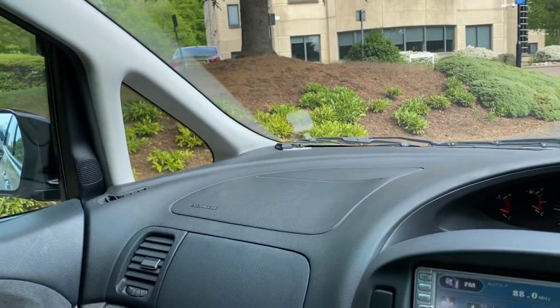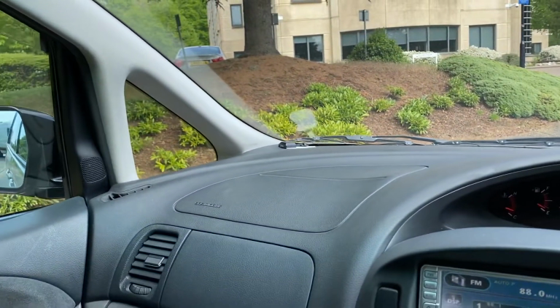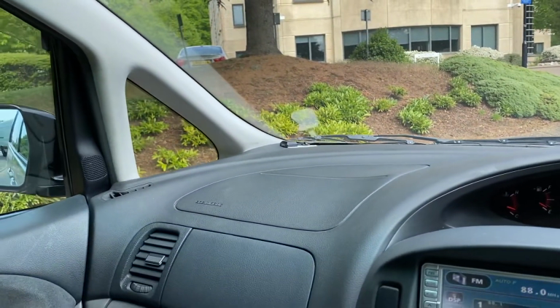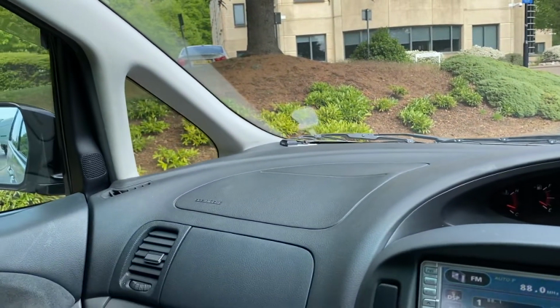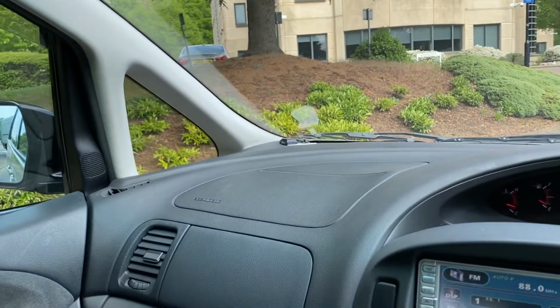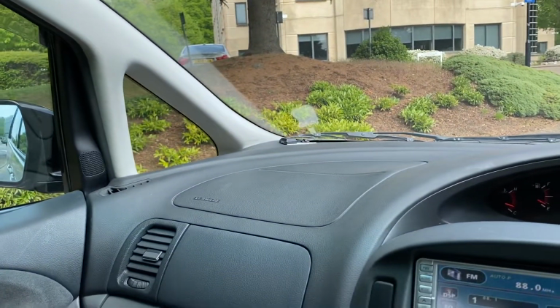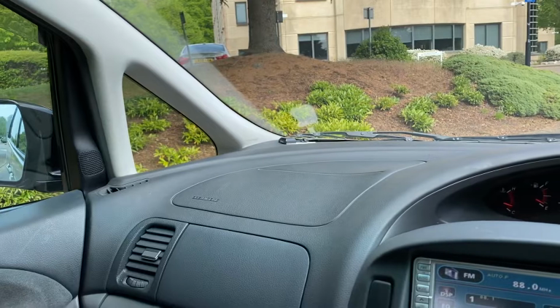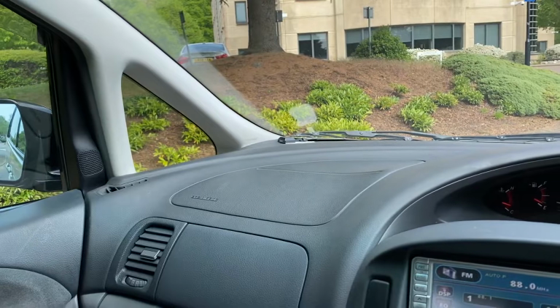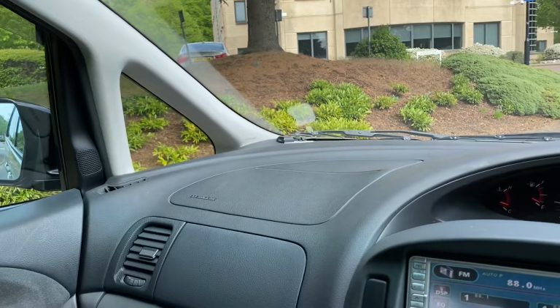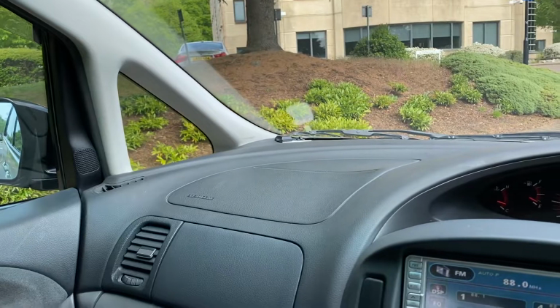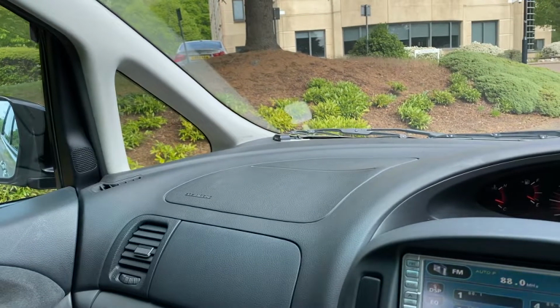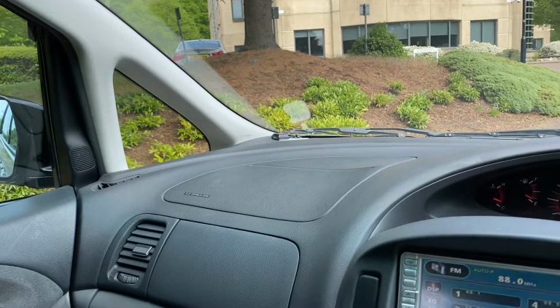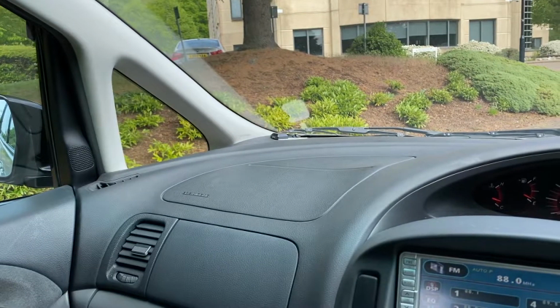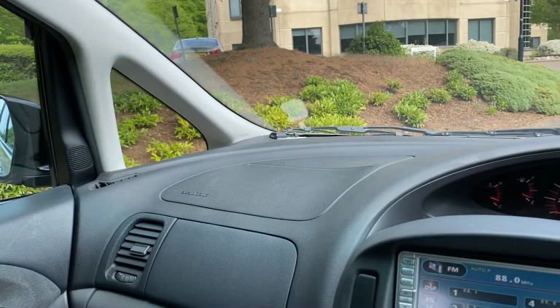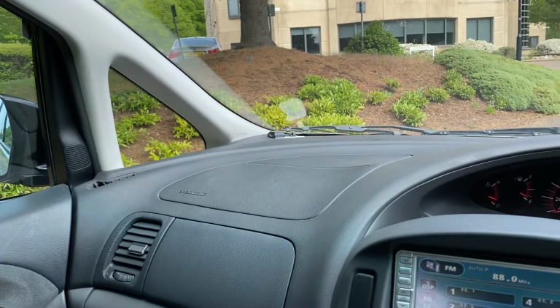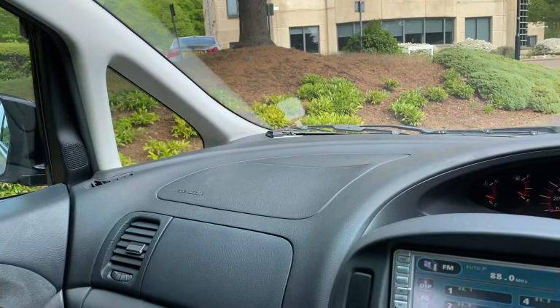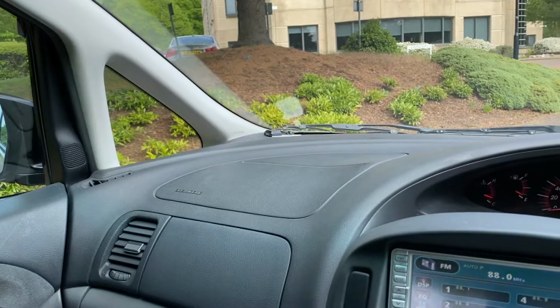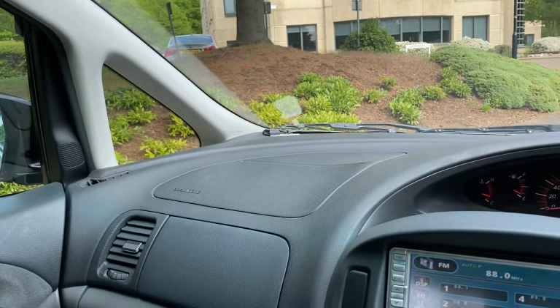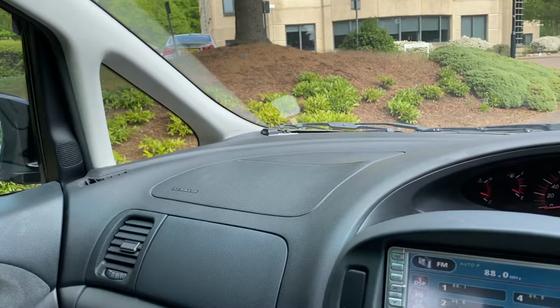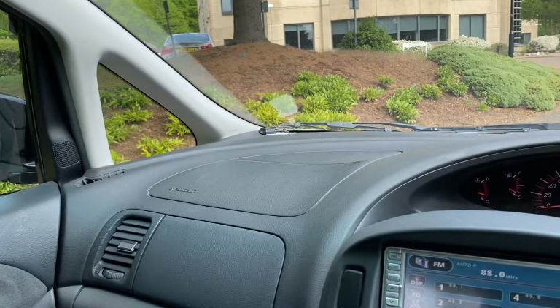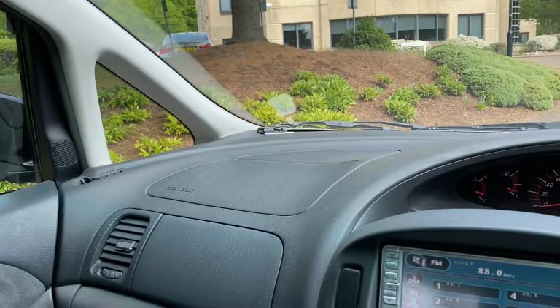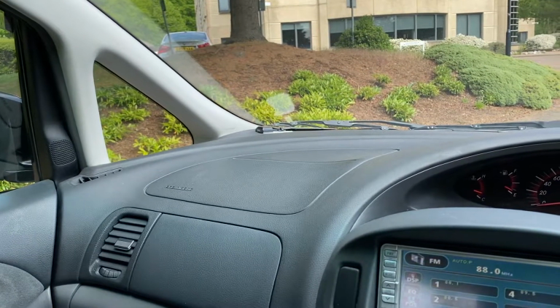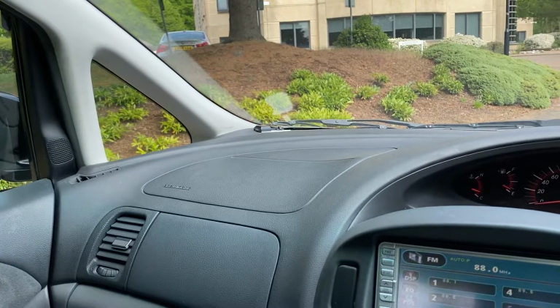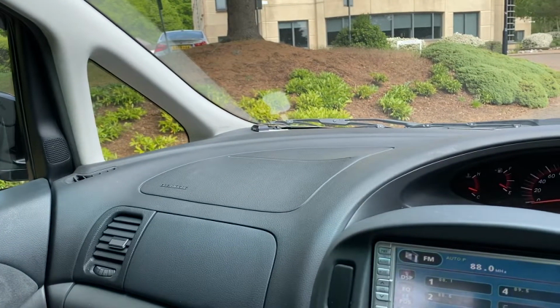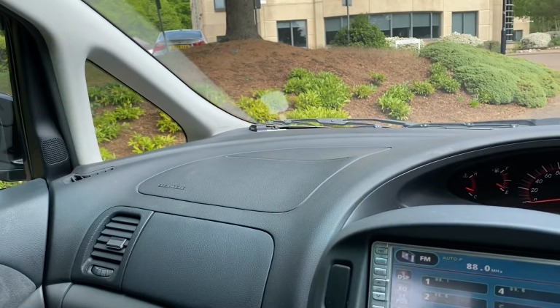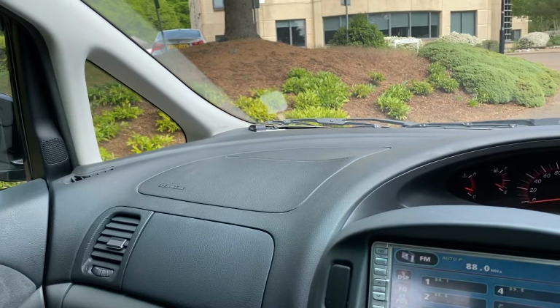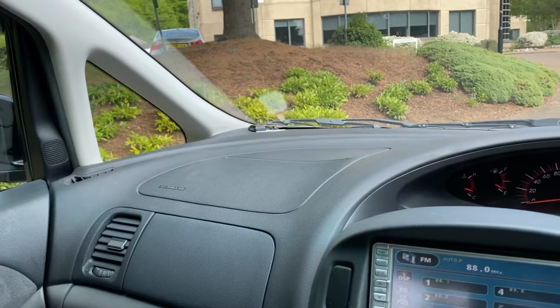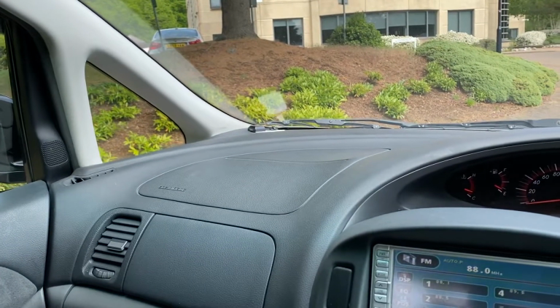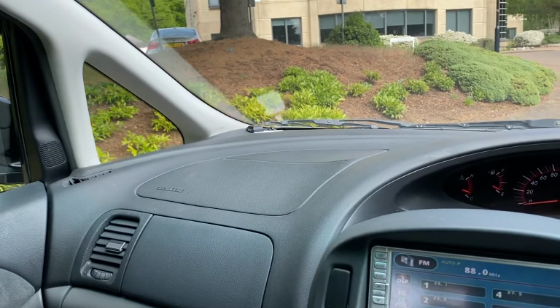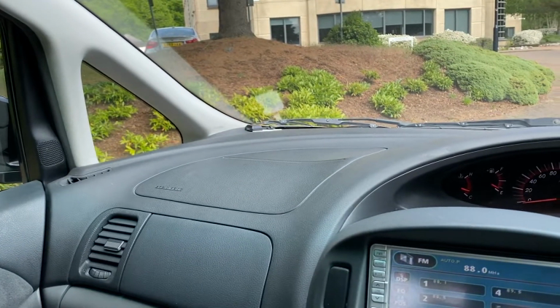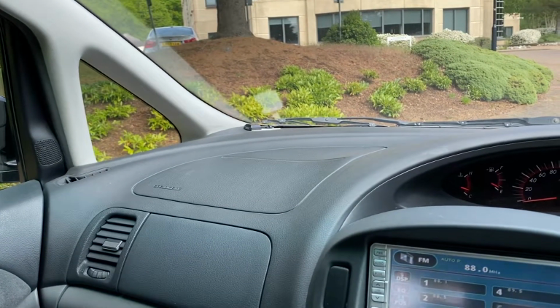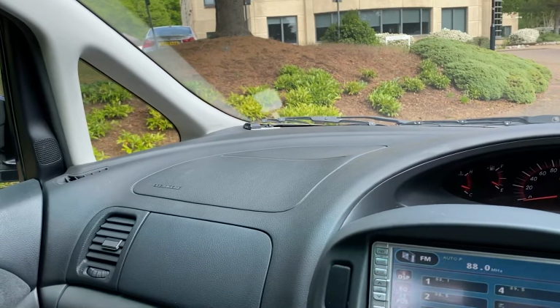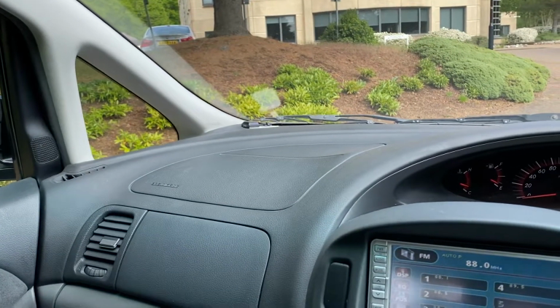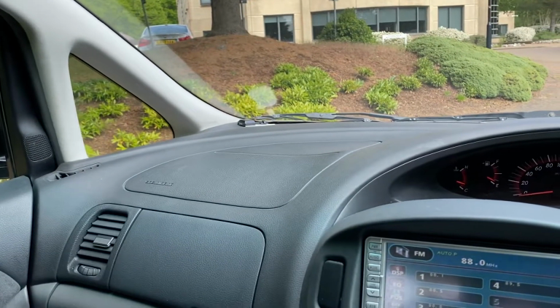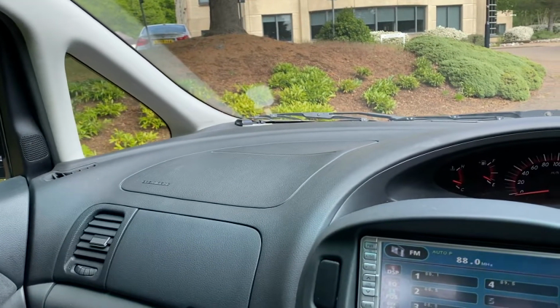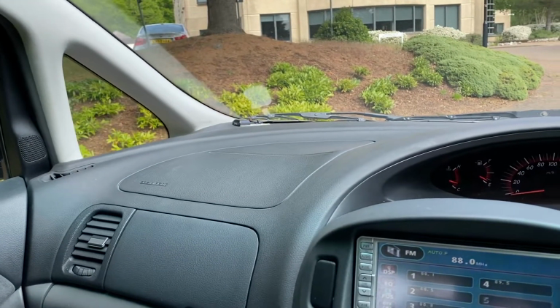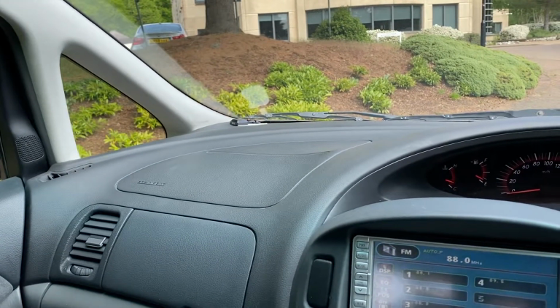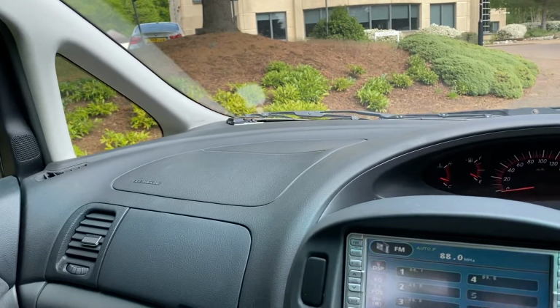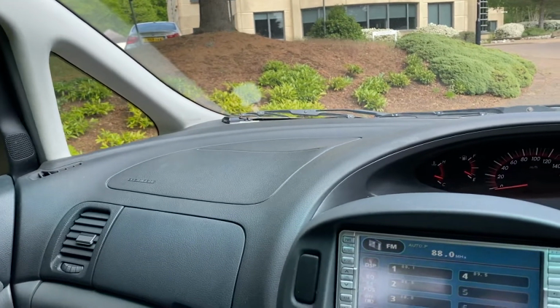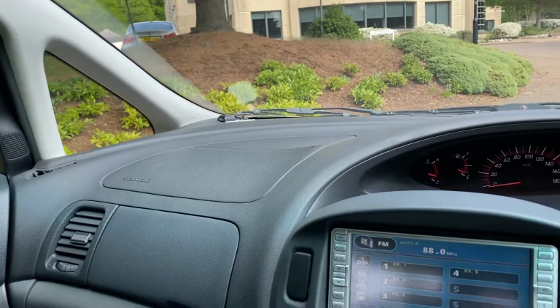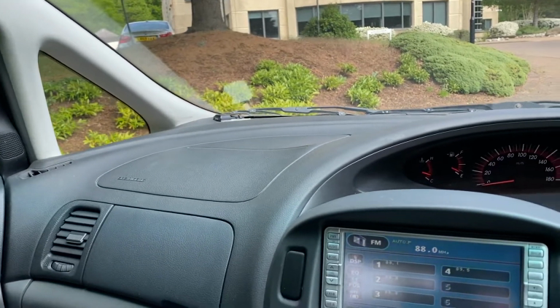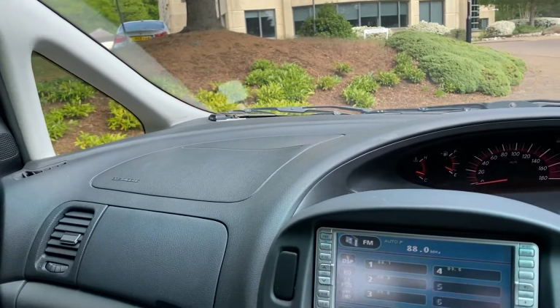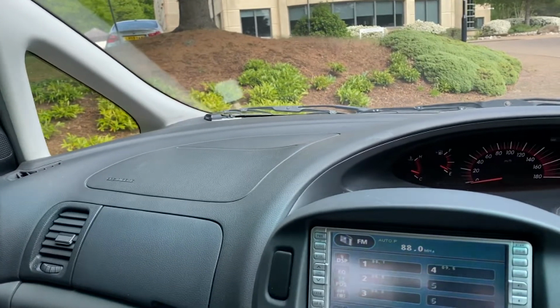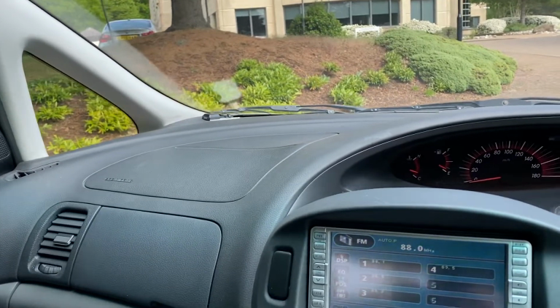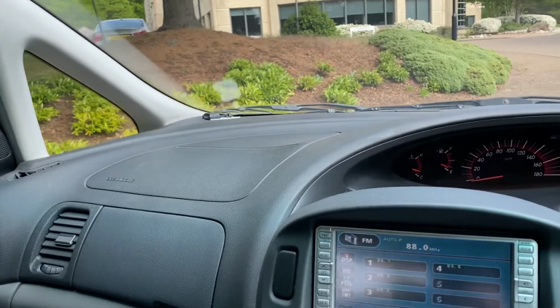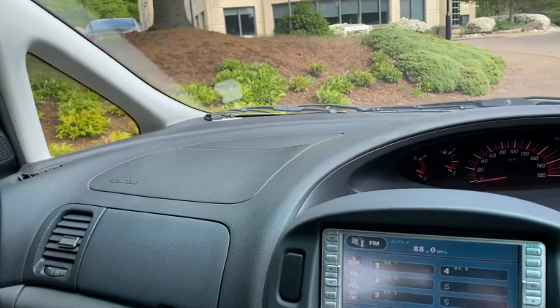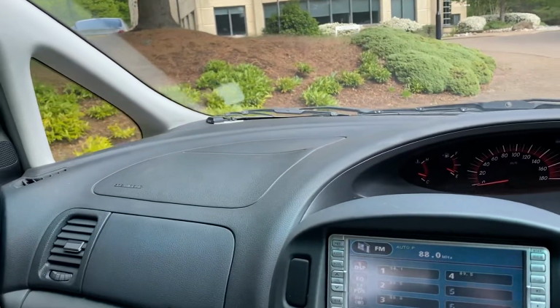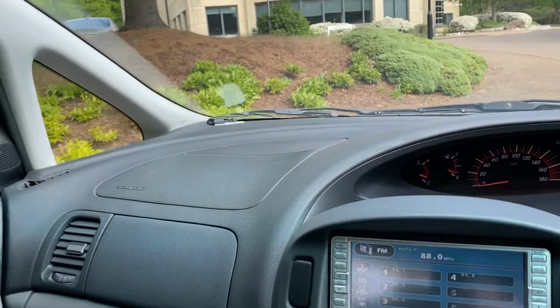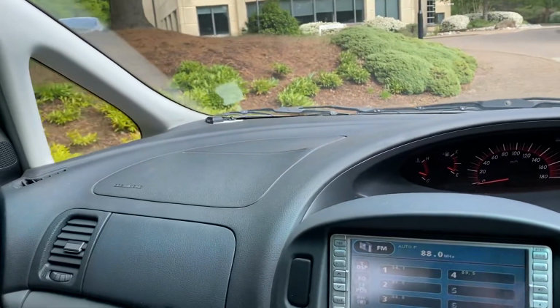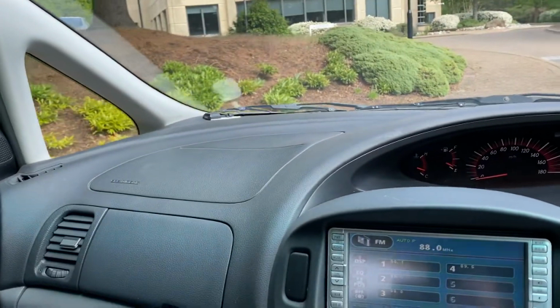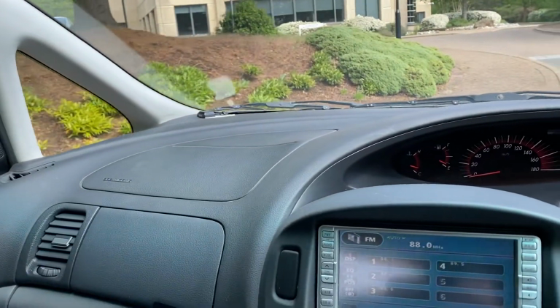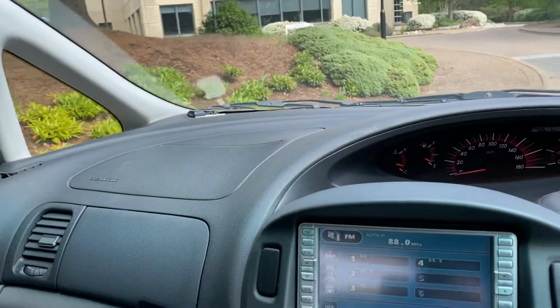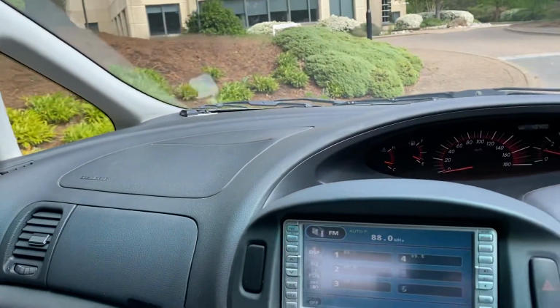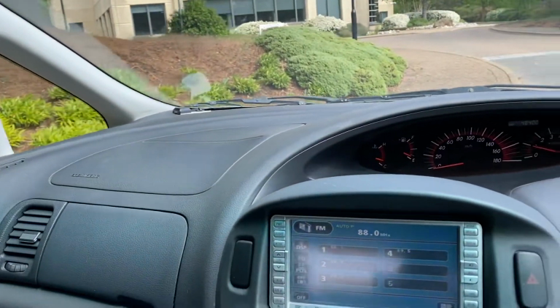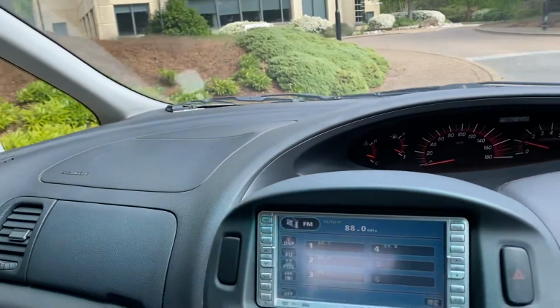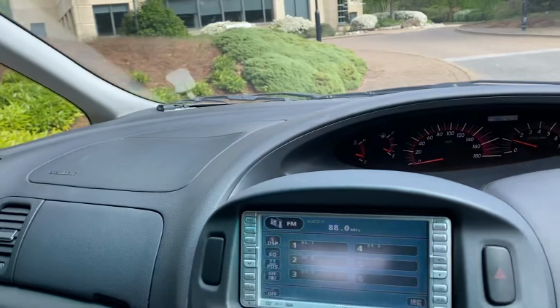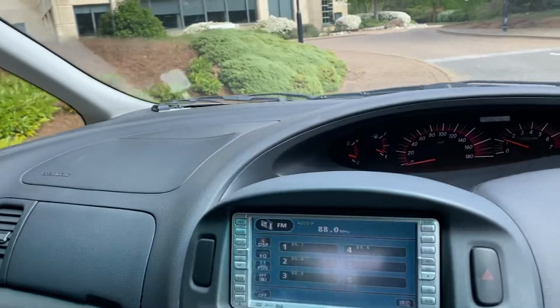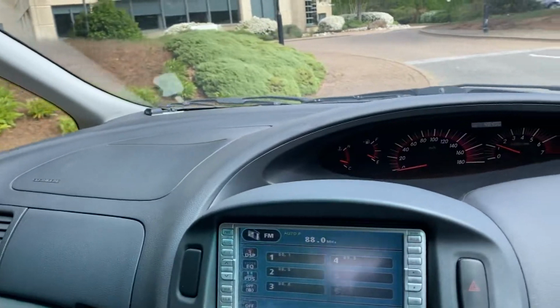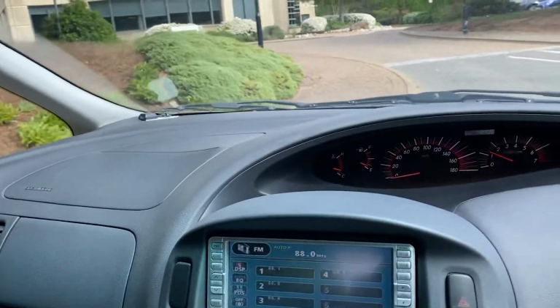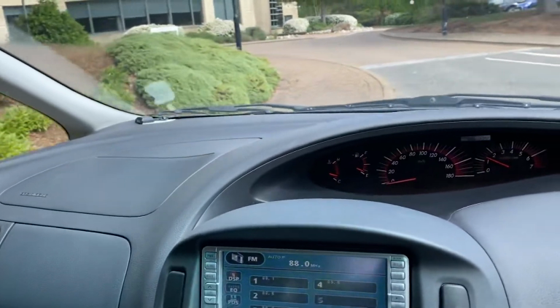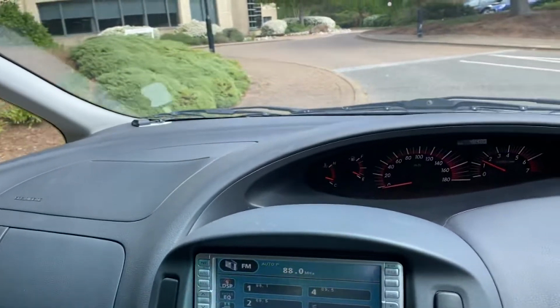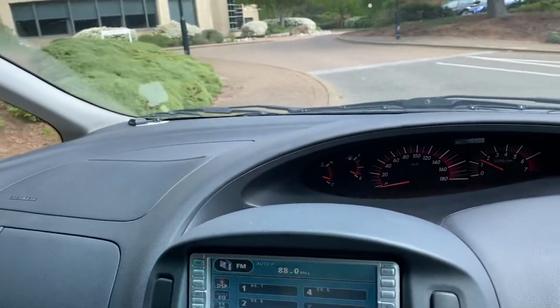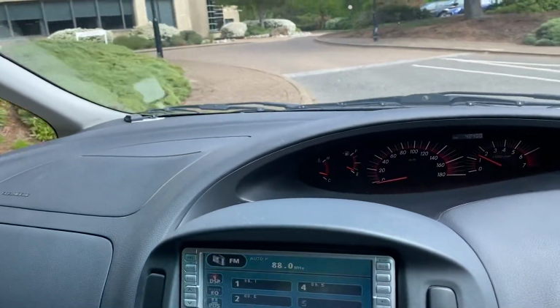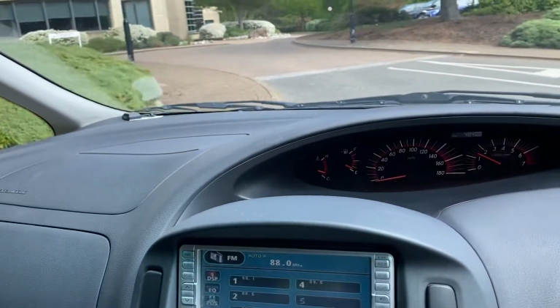It just slides into gear — you don't even realise it's gone into gear, it's that smooth. It's front-wheel drive so it's good in the wet.